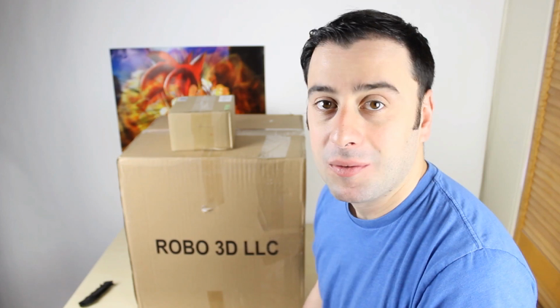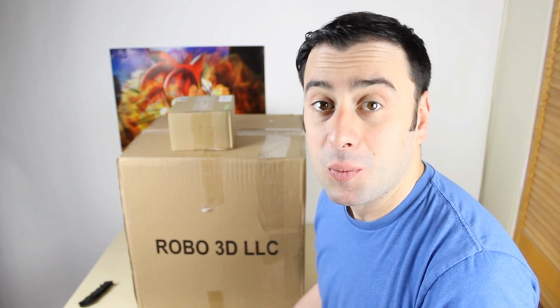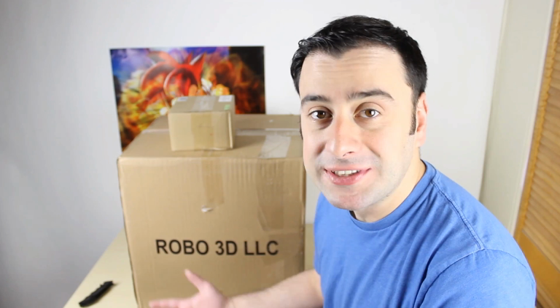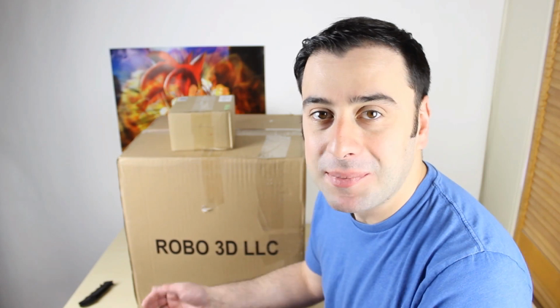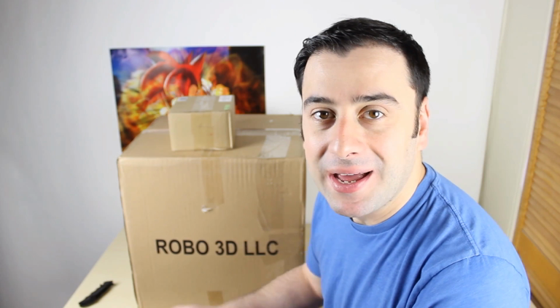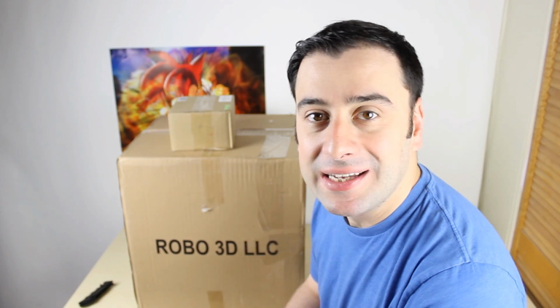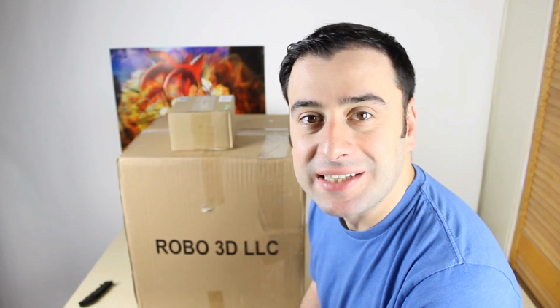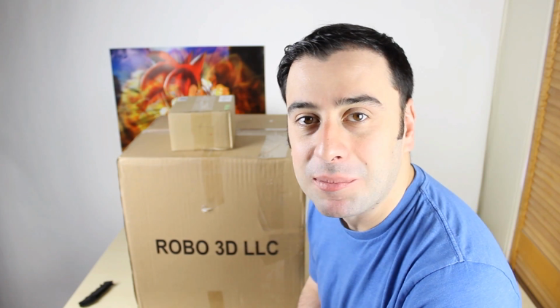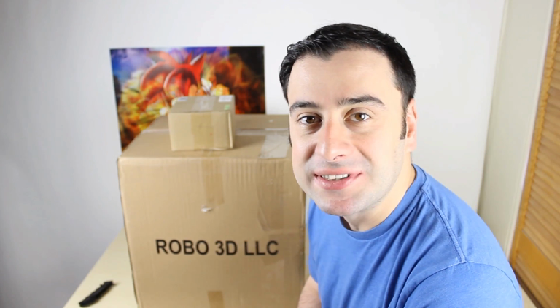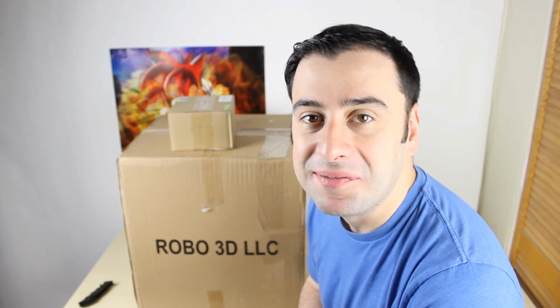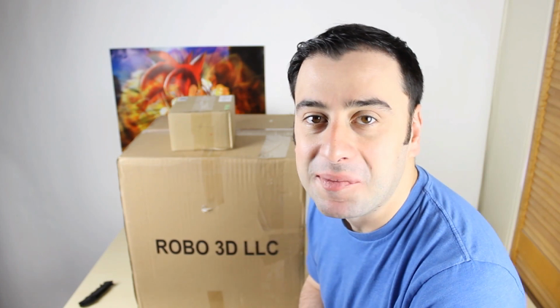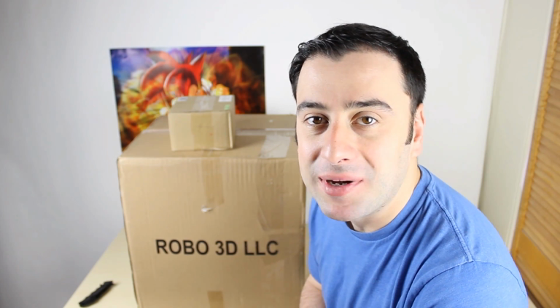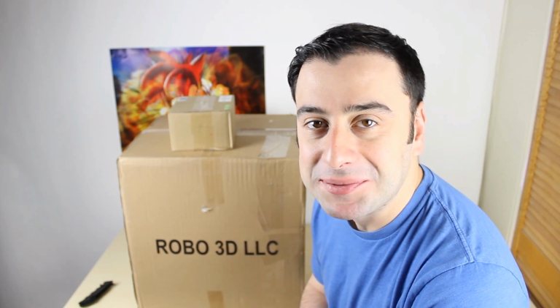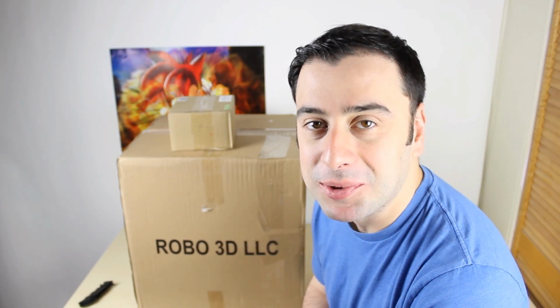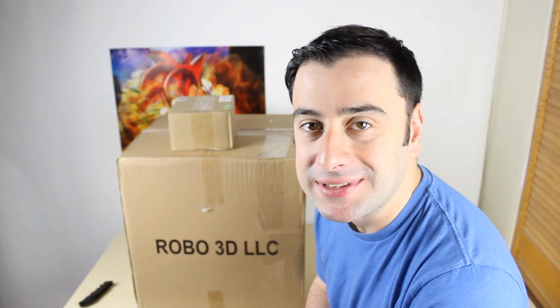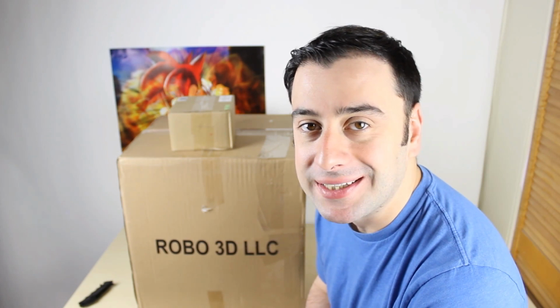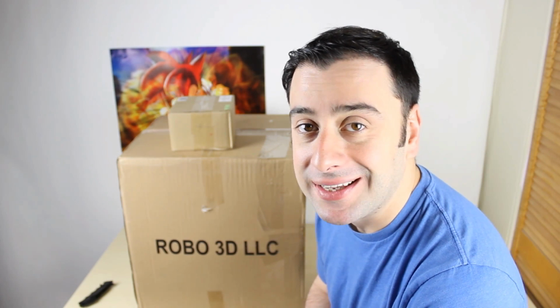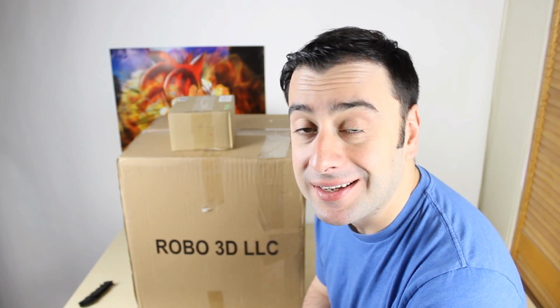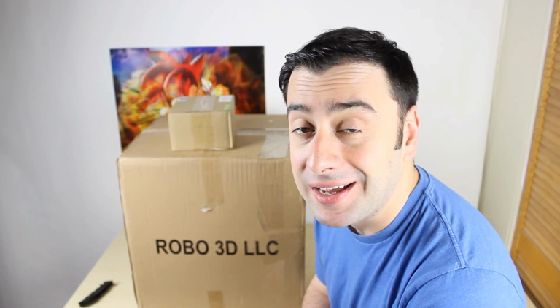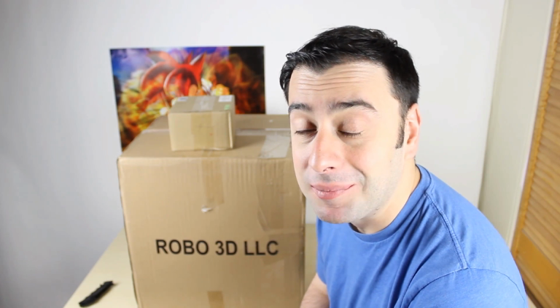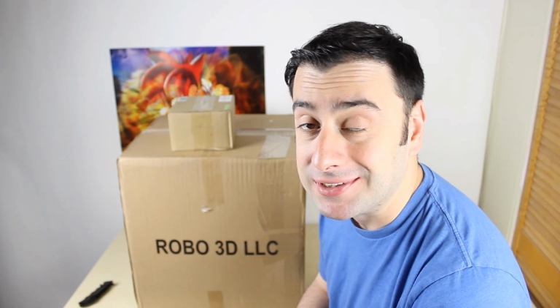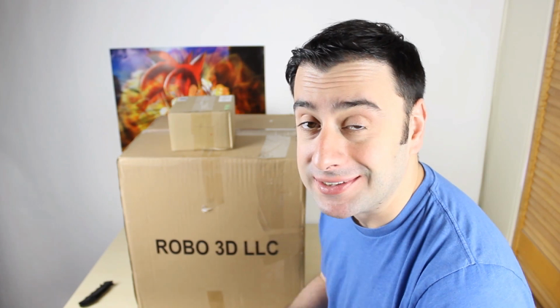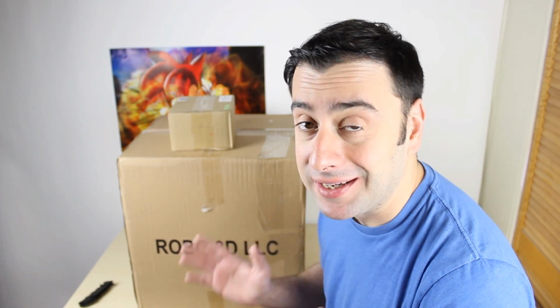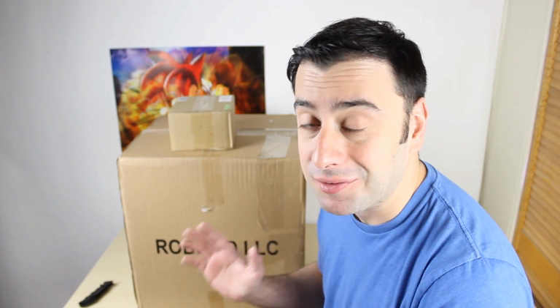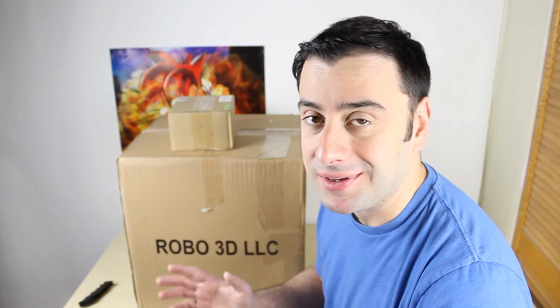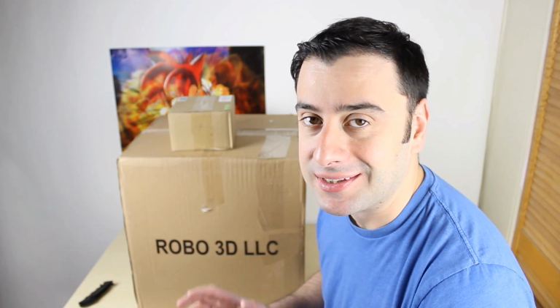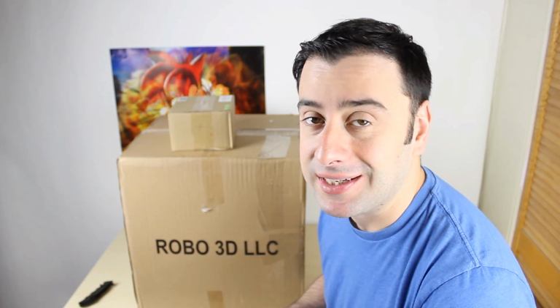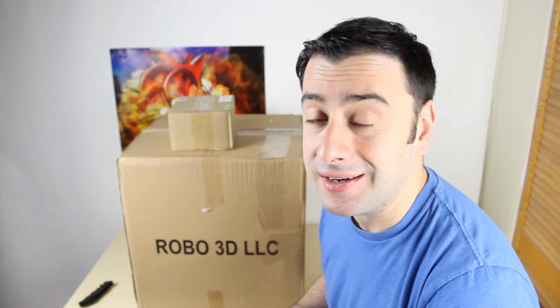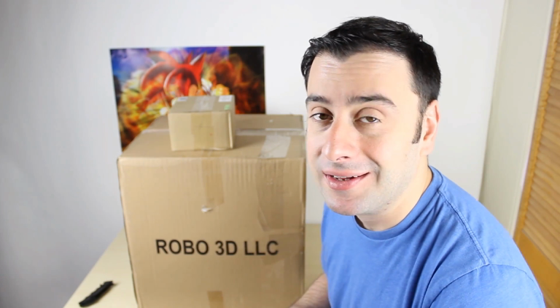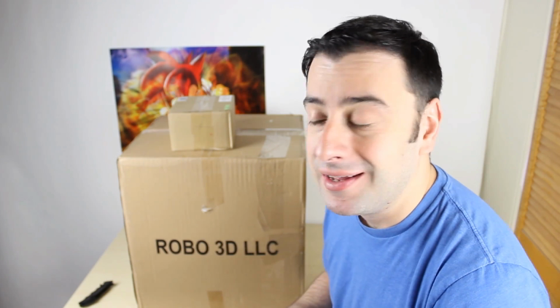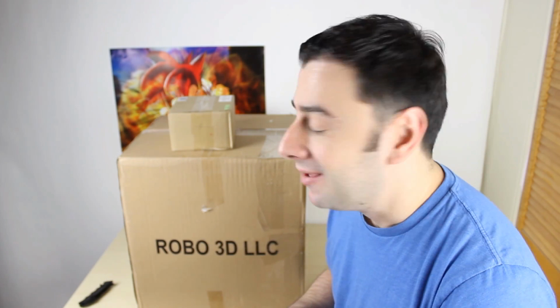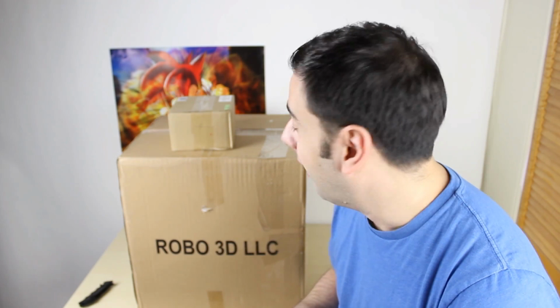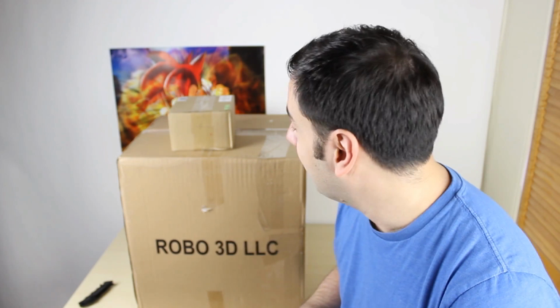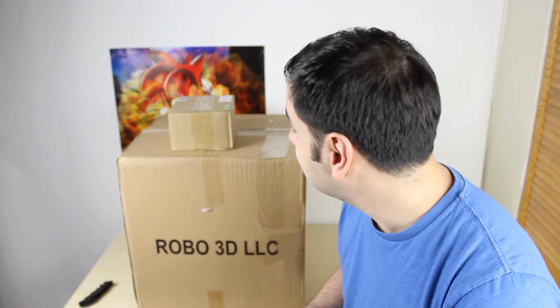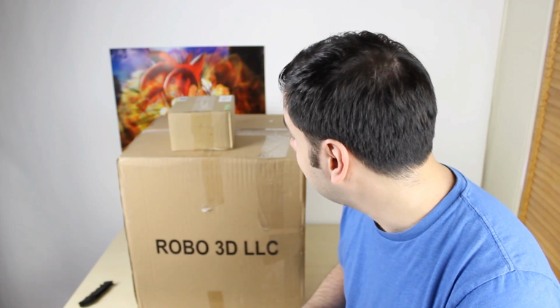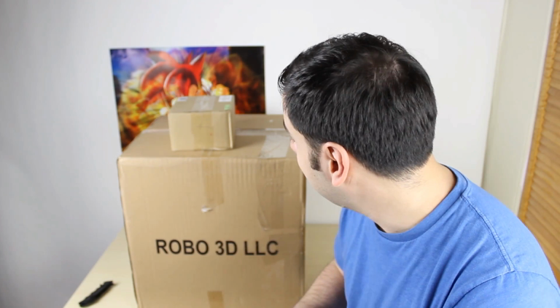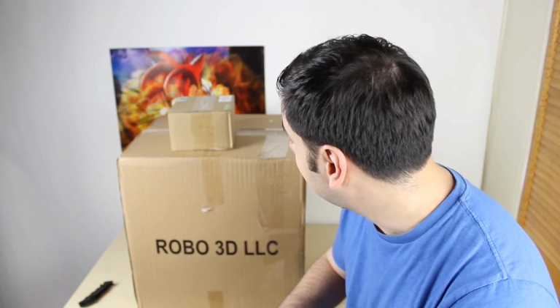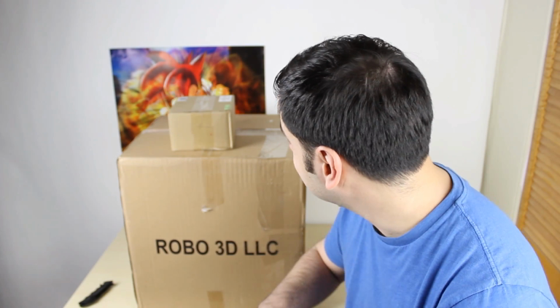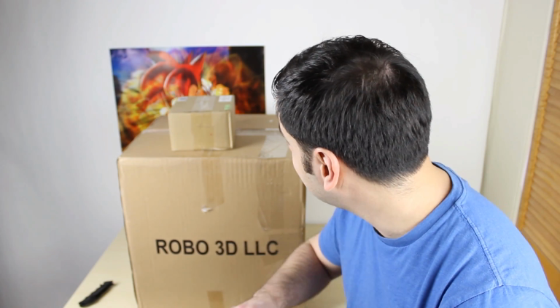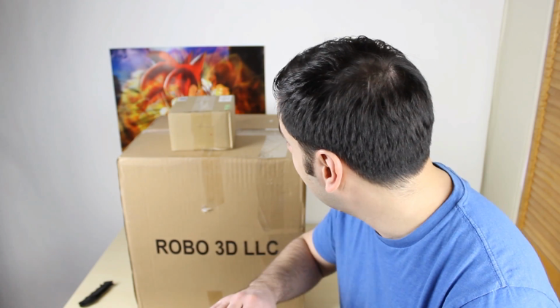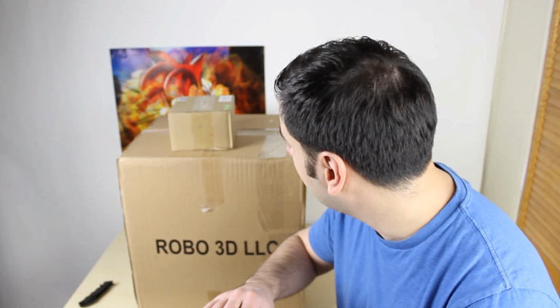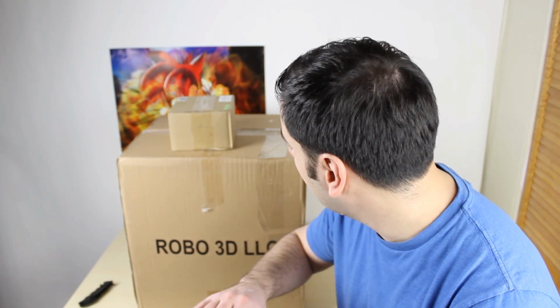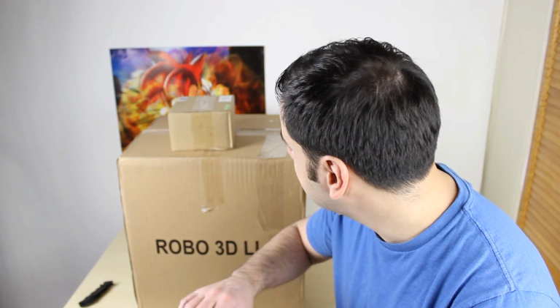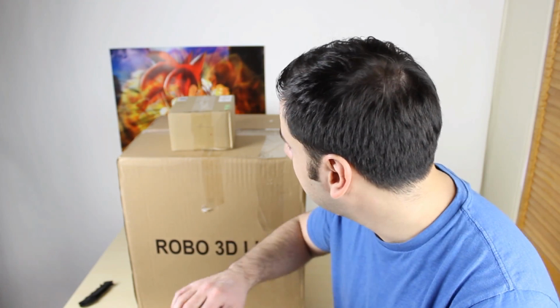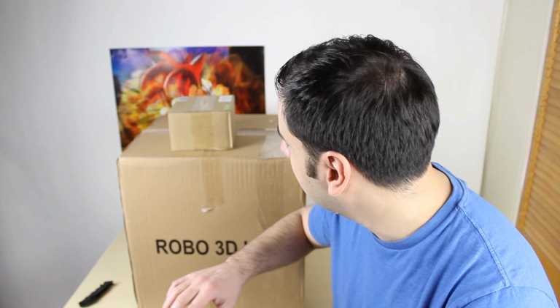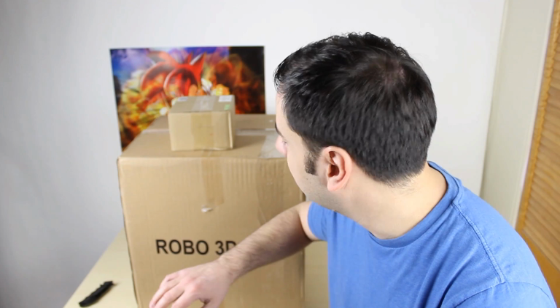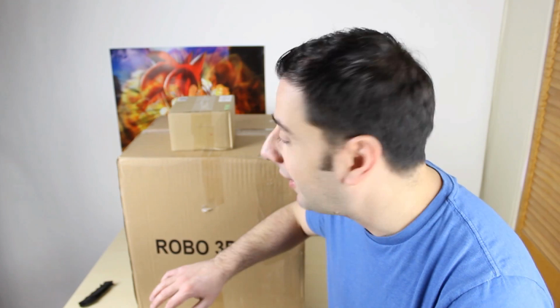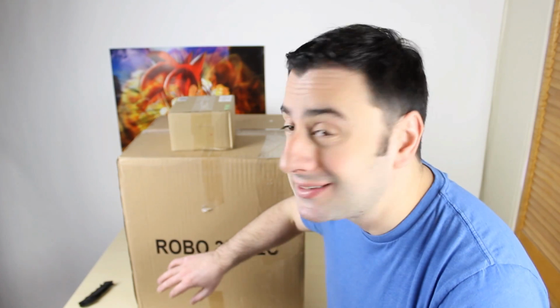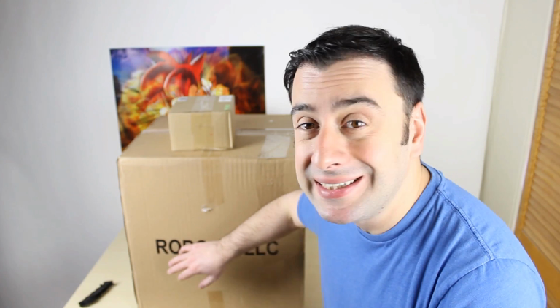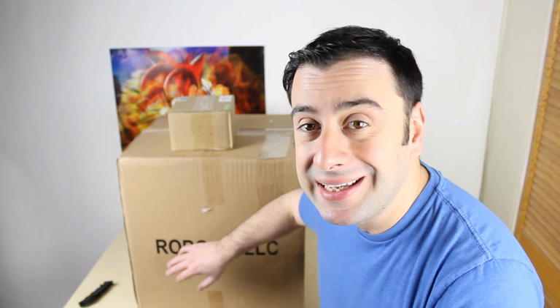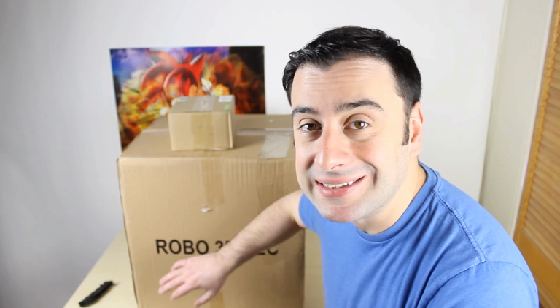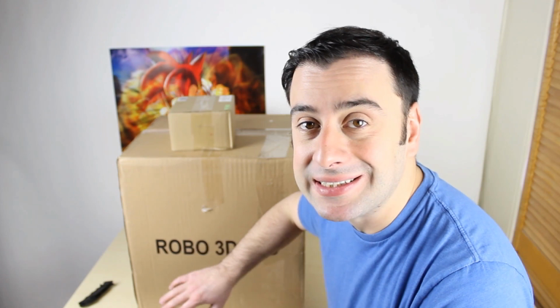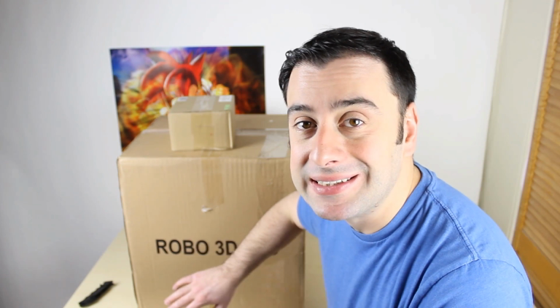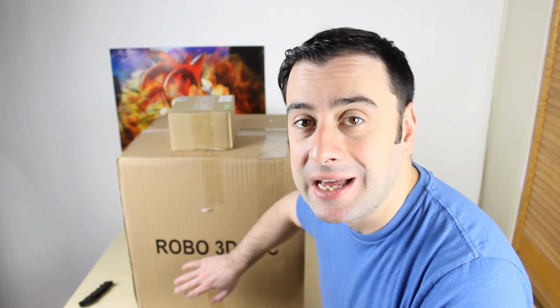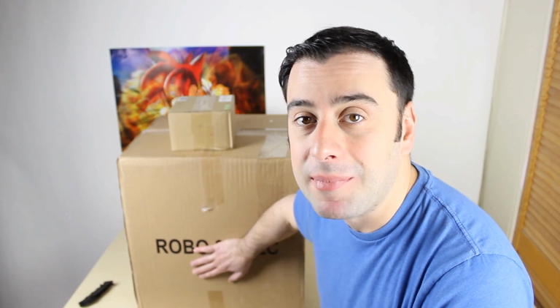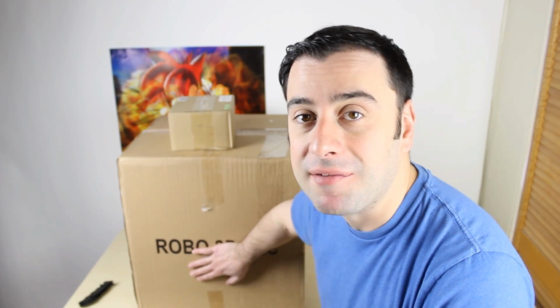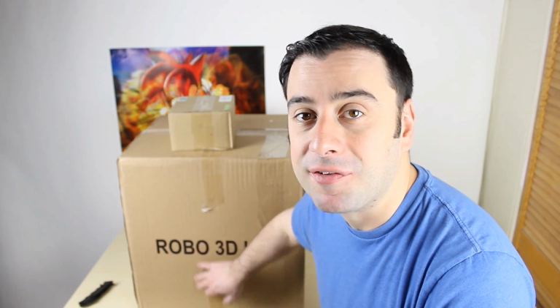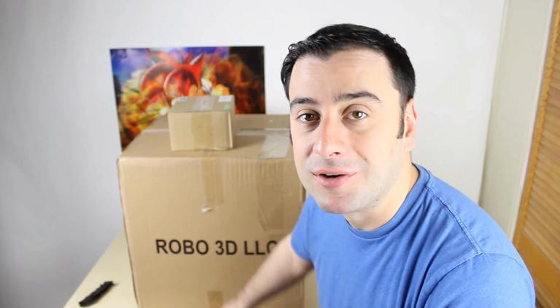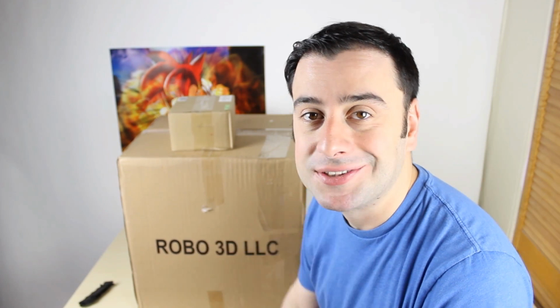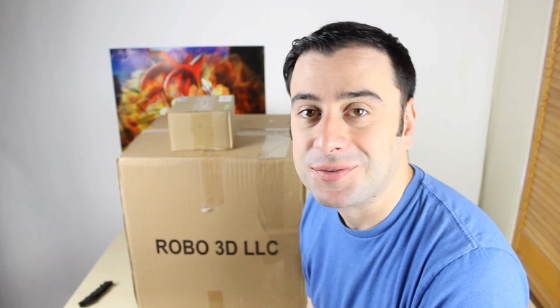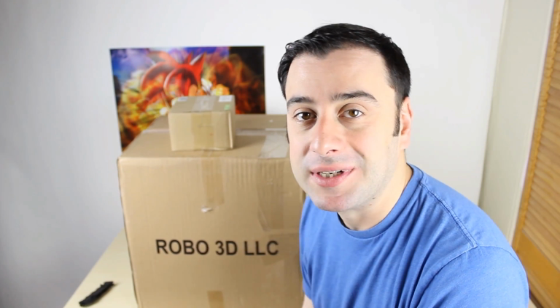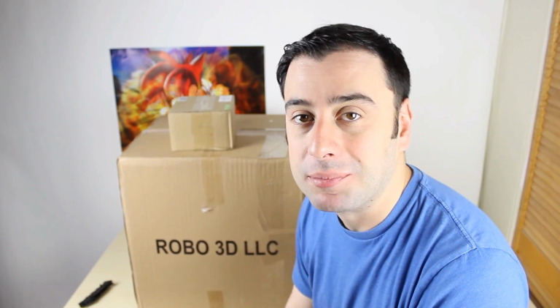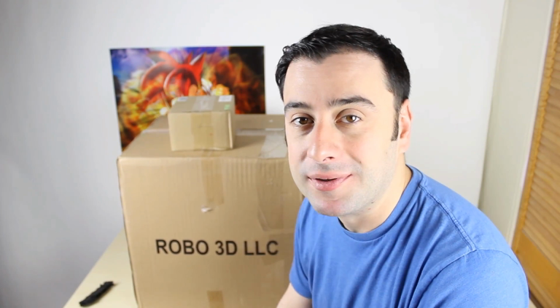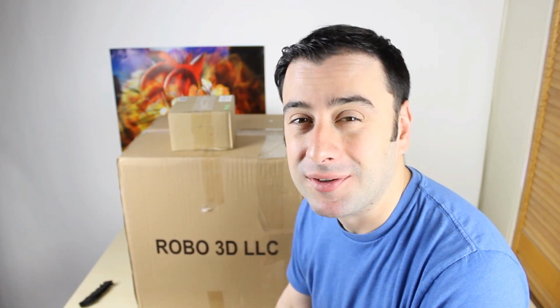What's up guys, I'm Rasim from Rossmurtech.com and today I'm really excited because I'm going to be unboxing and testing out my first 3D printer.